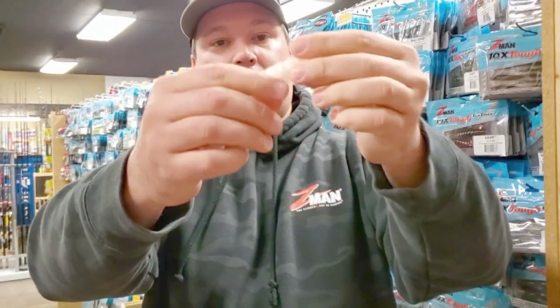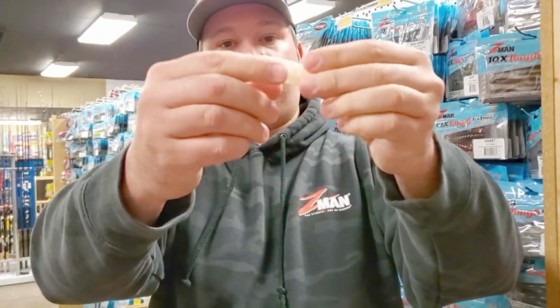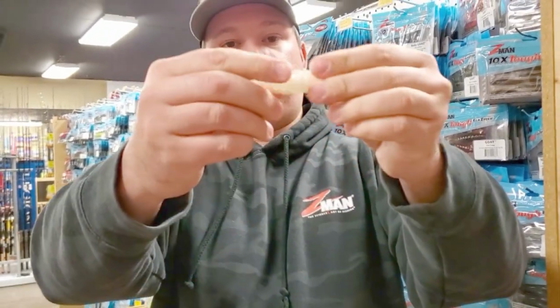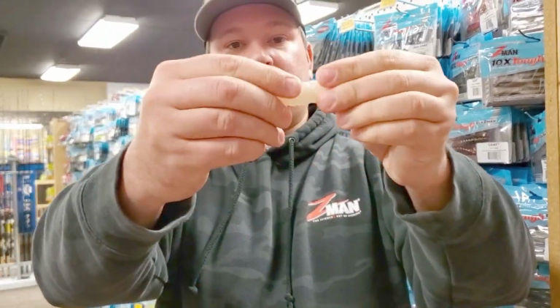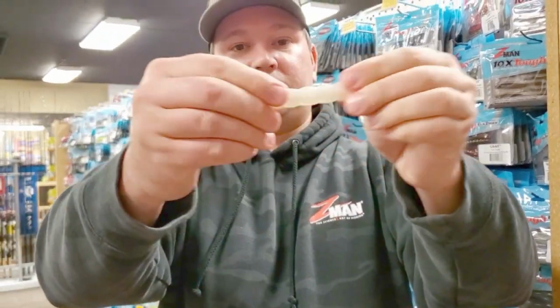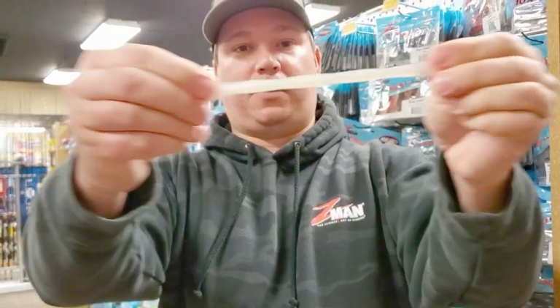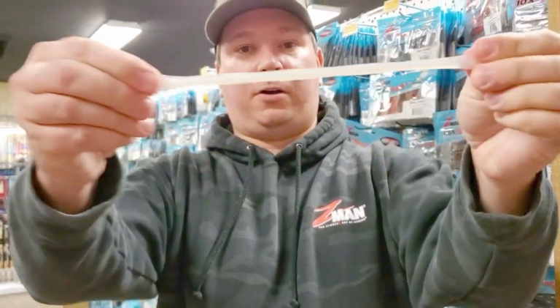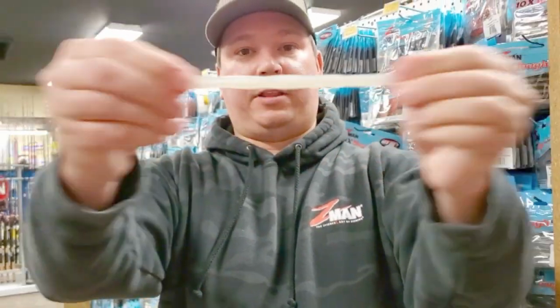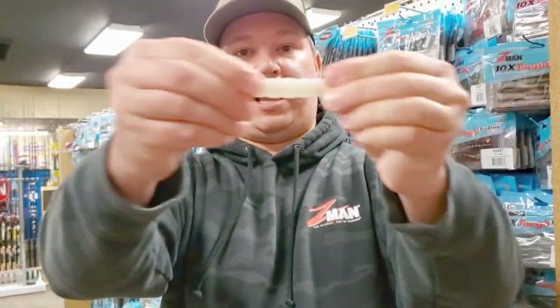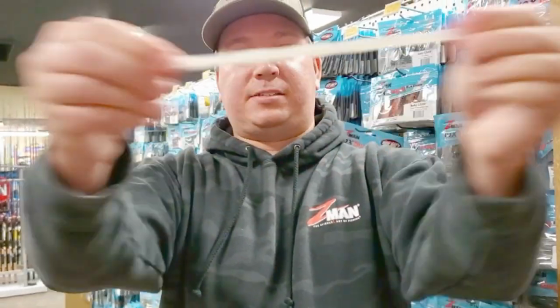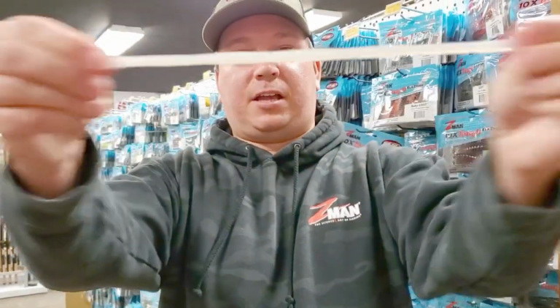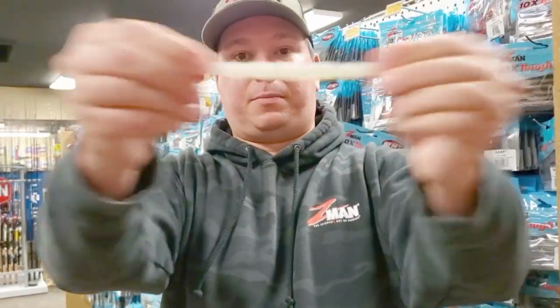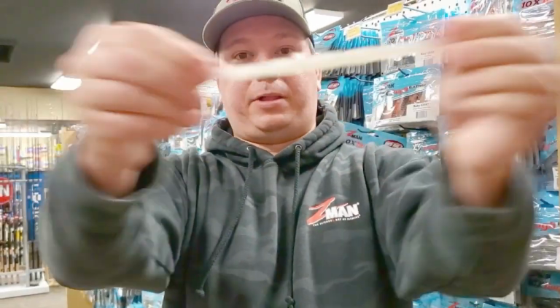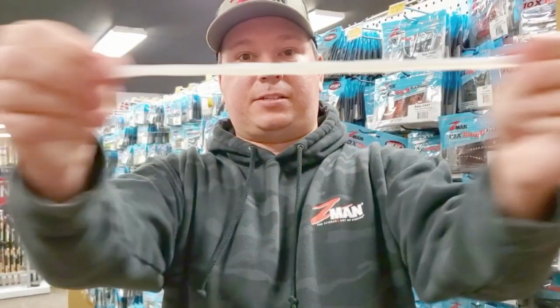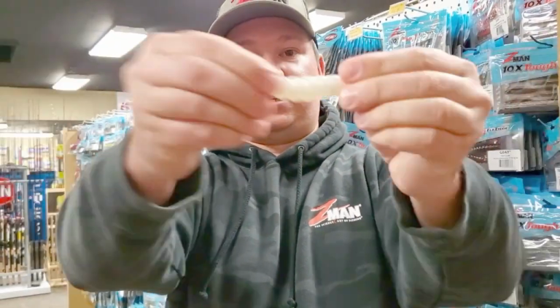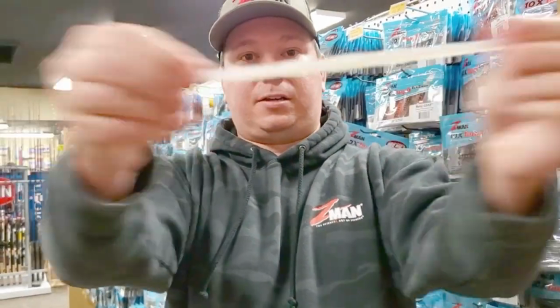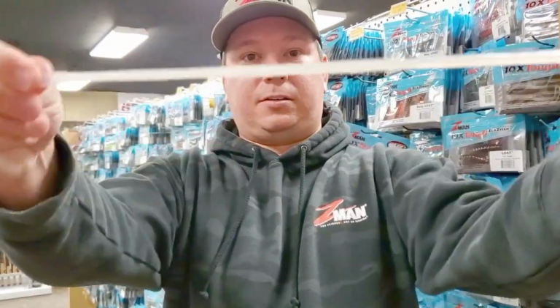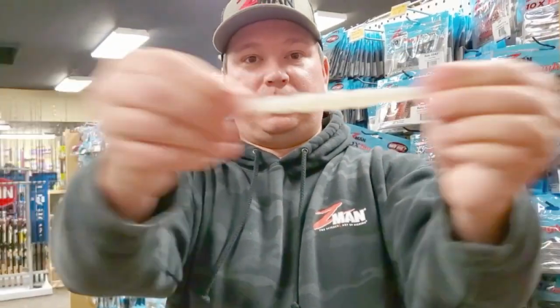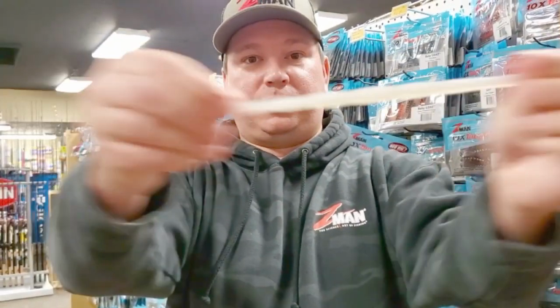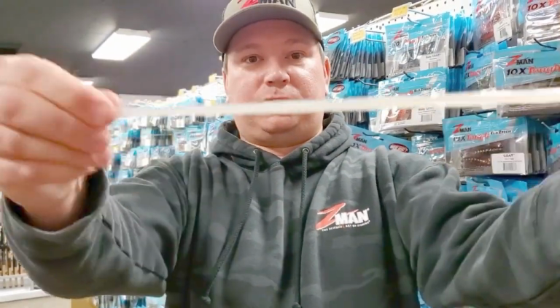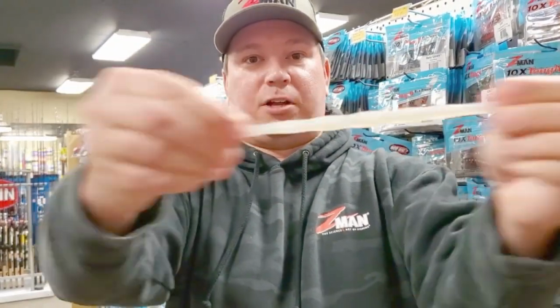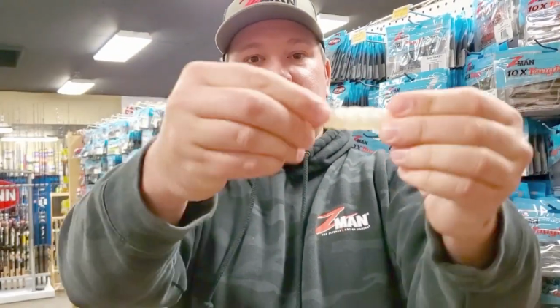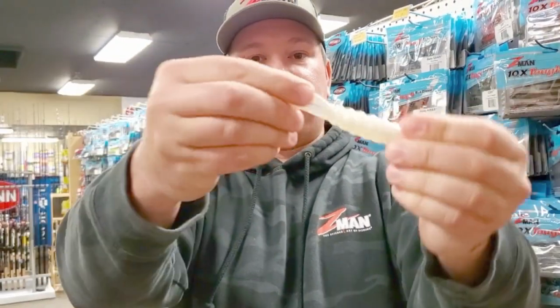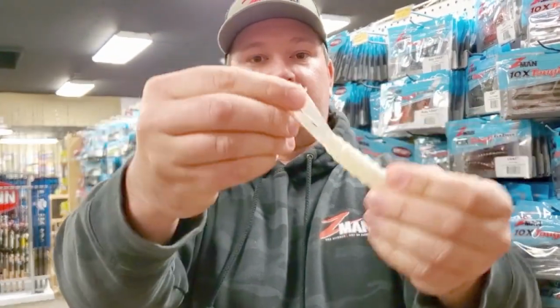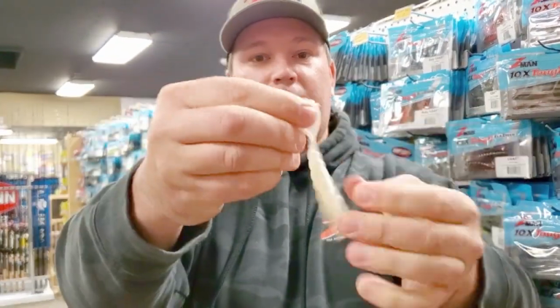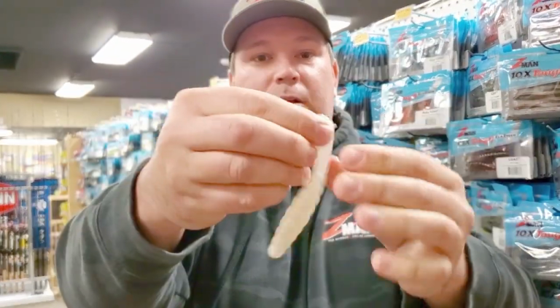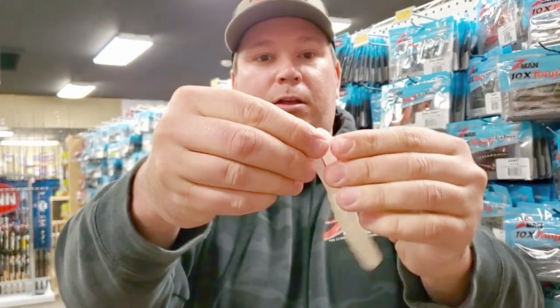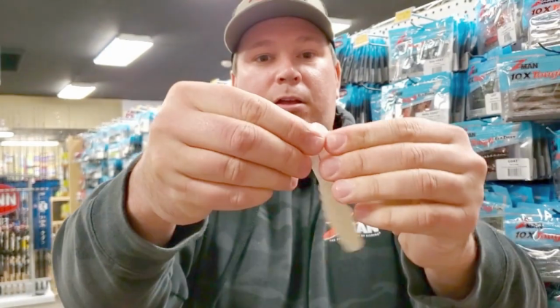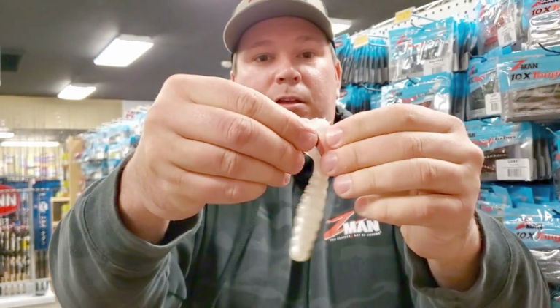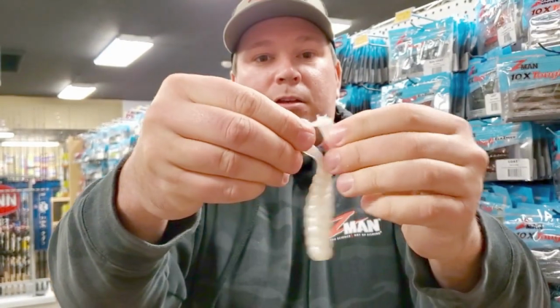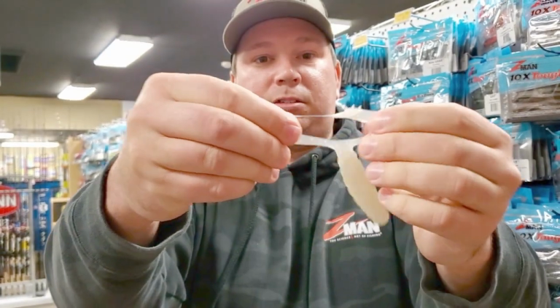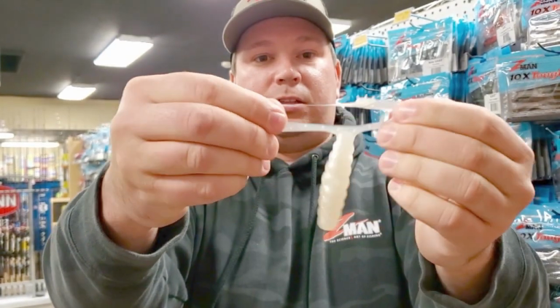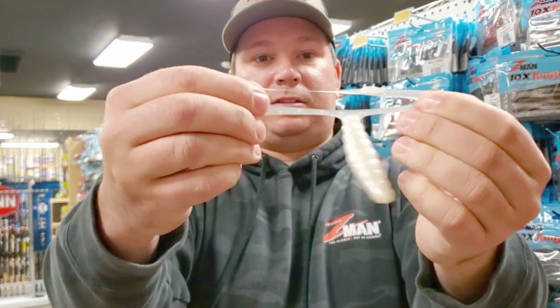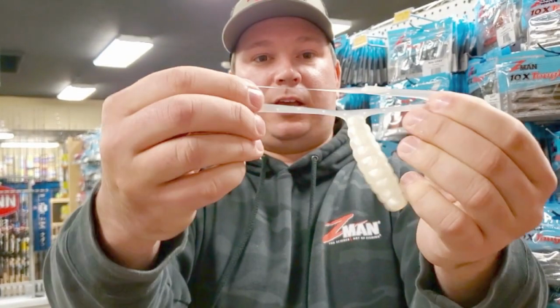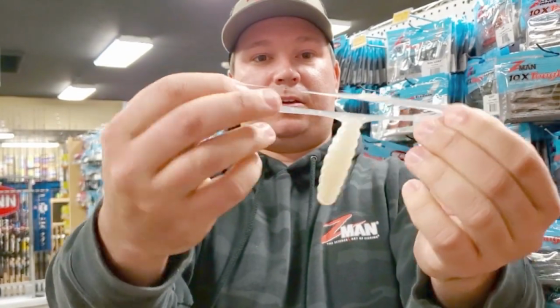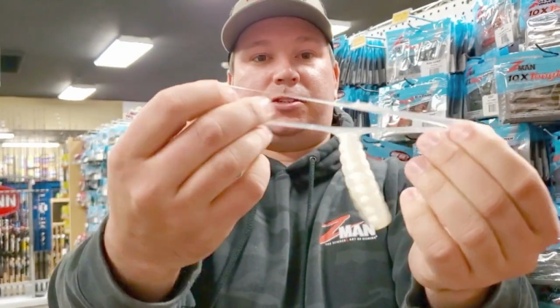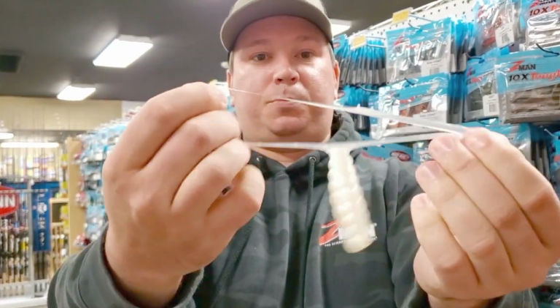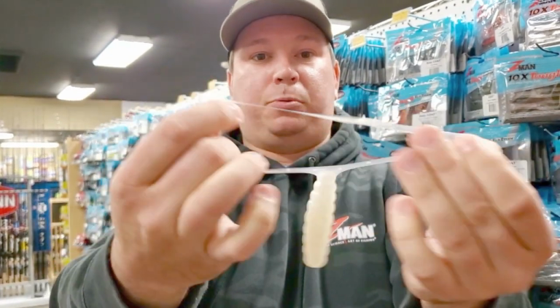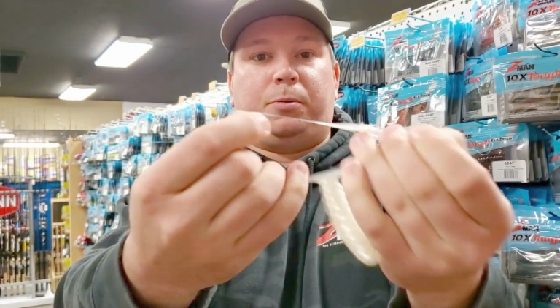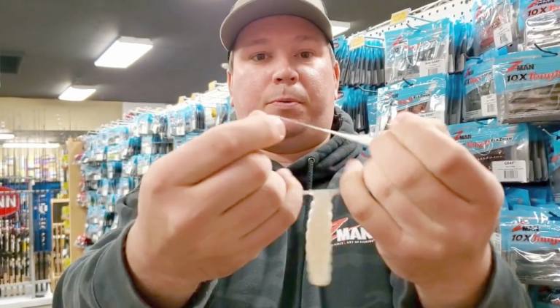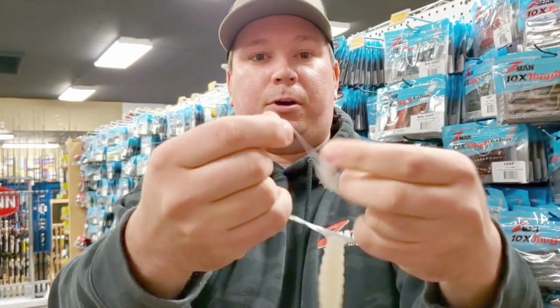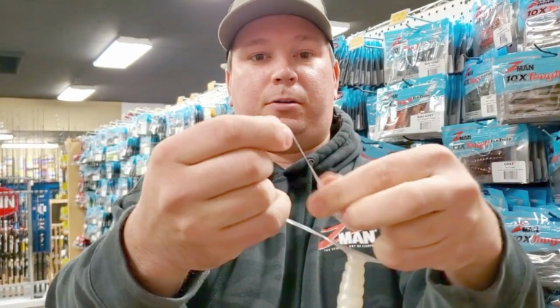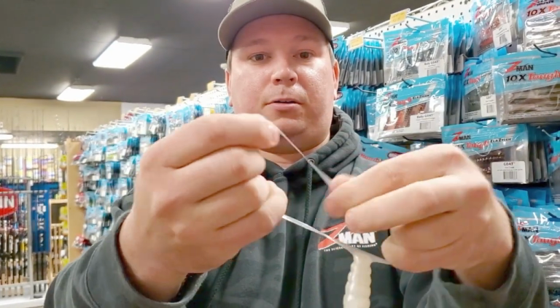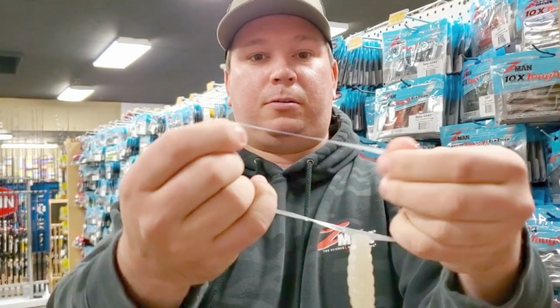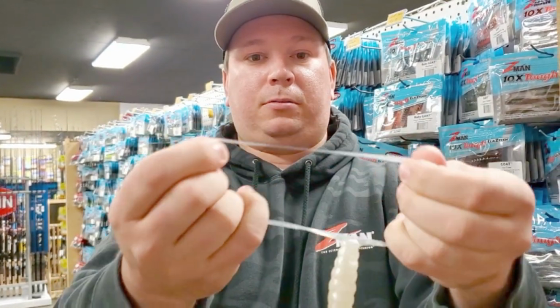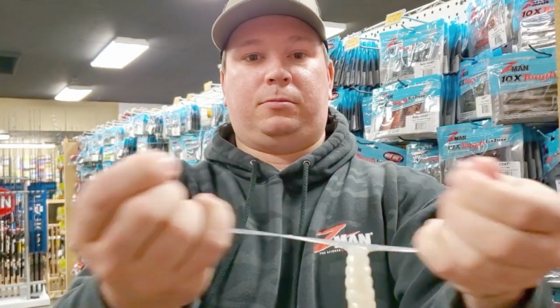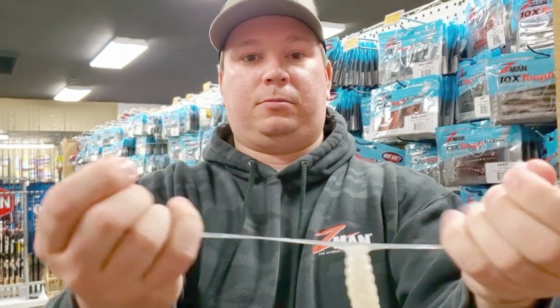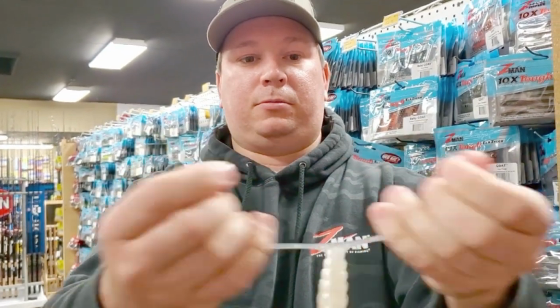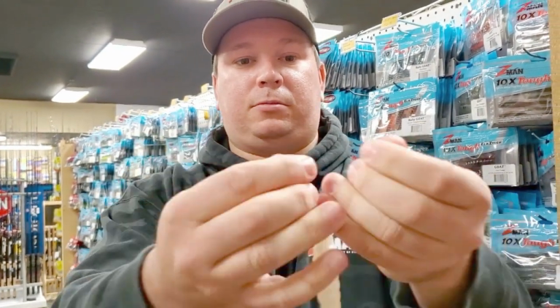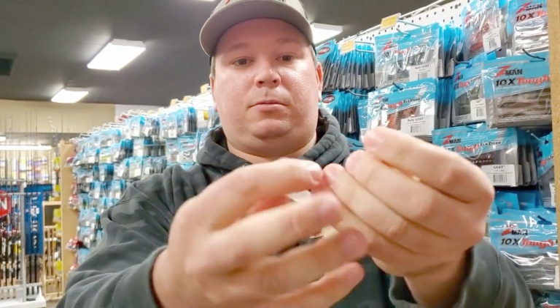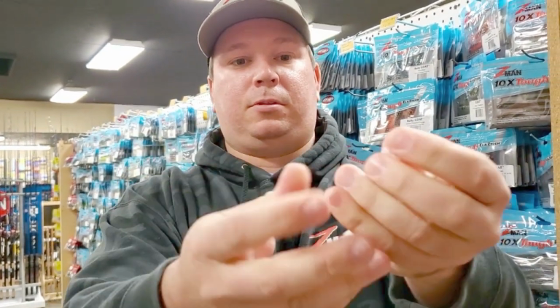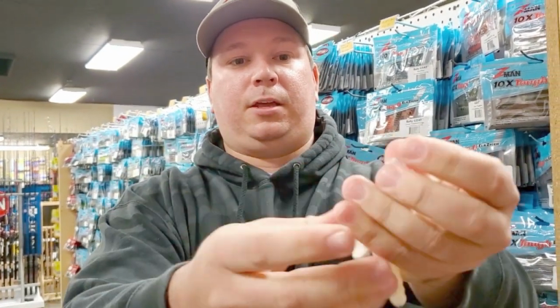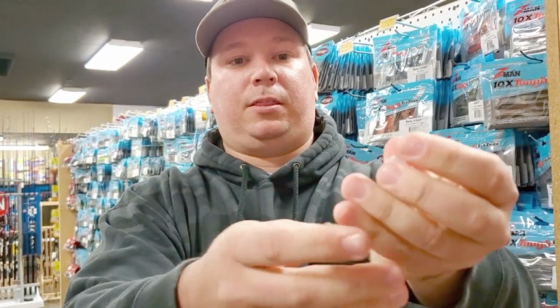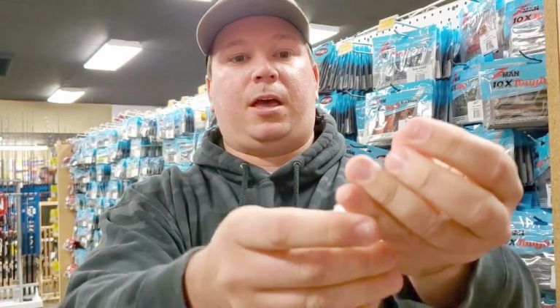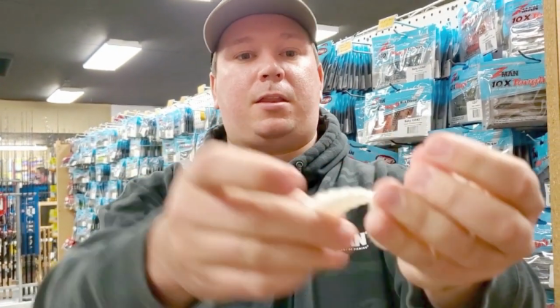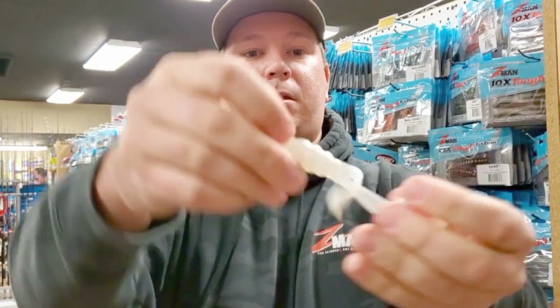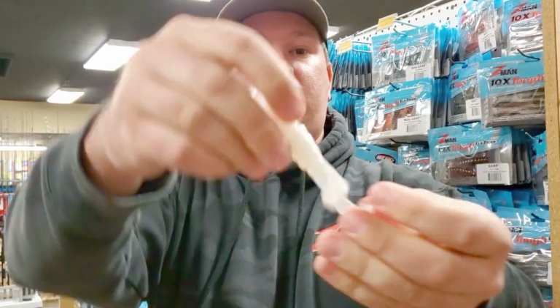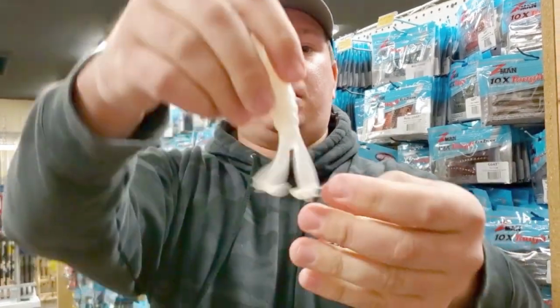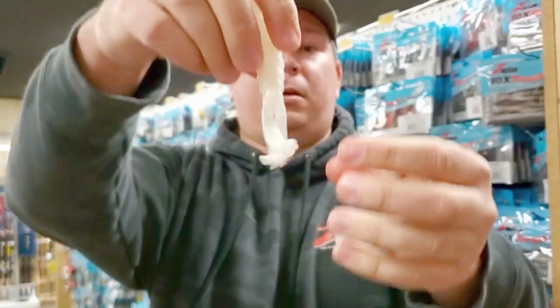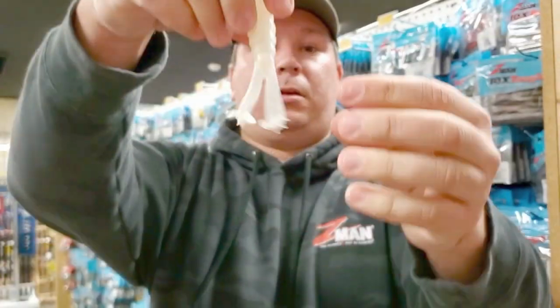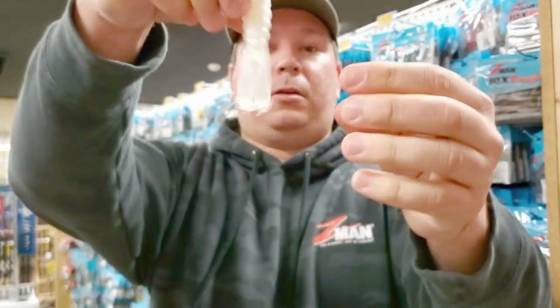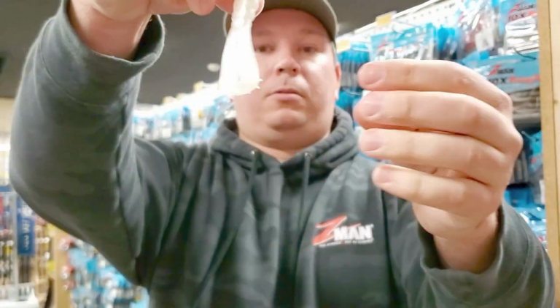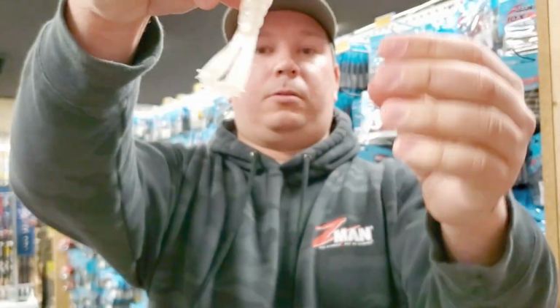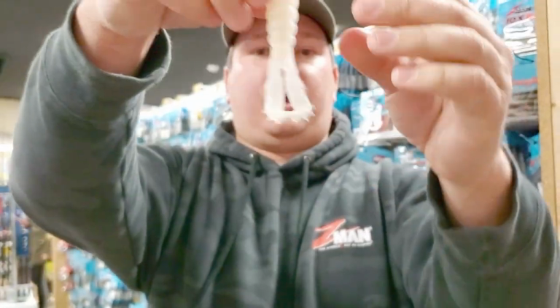First of all, Elastec Plastic — stretchy. See the tails, you pull it apart, like that.